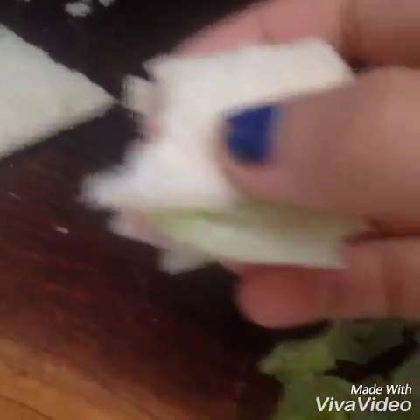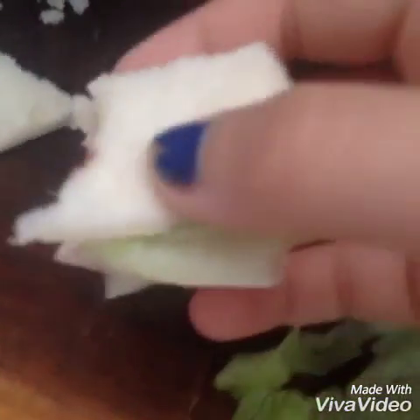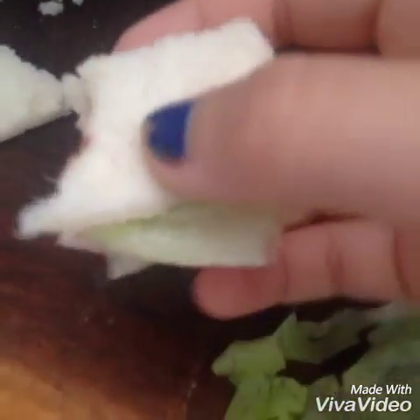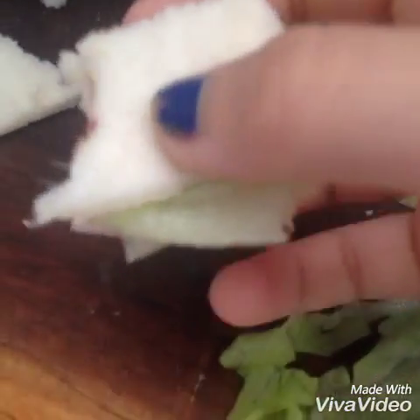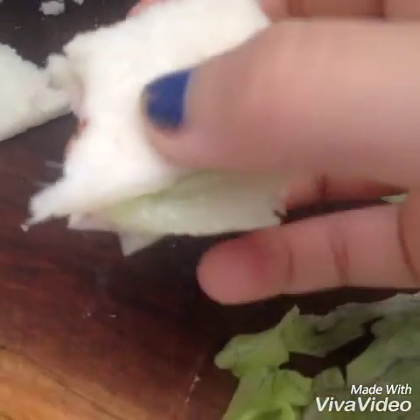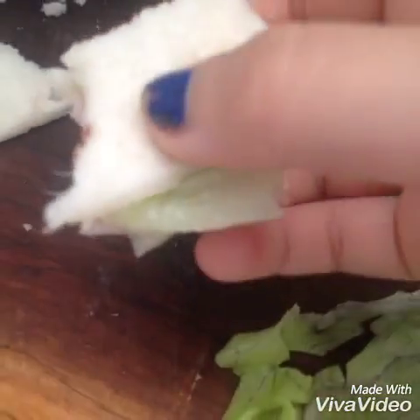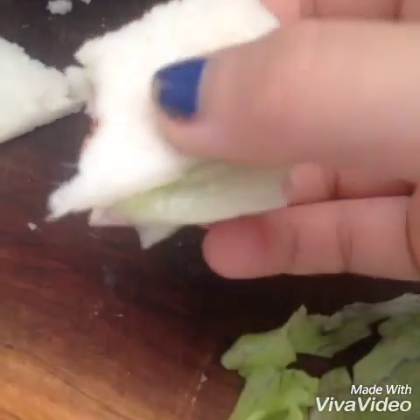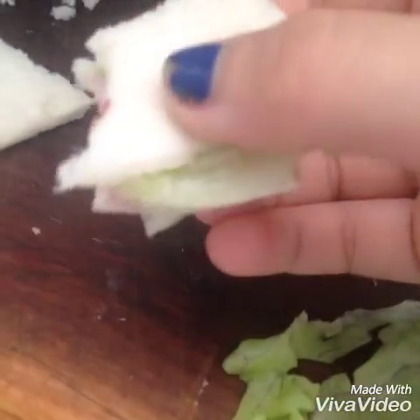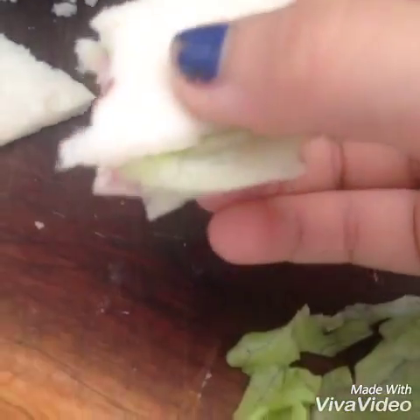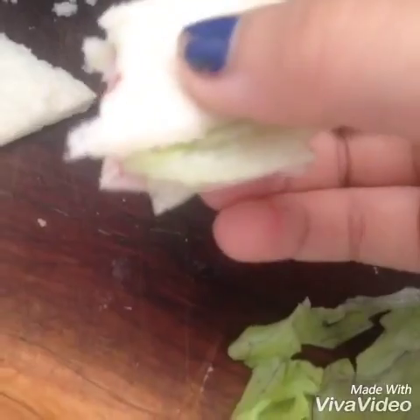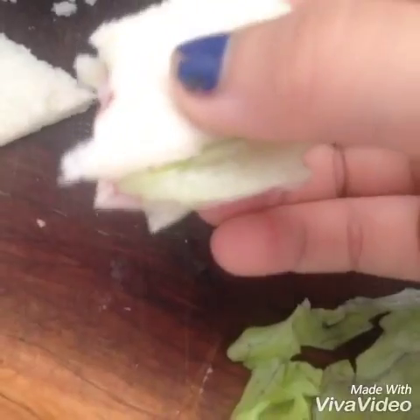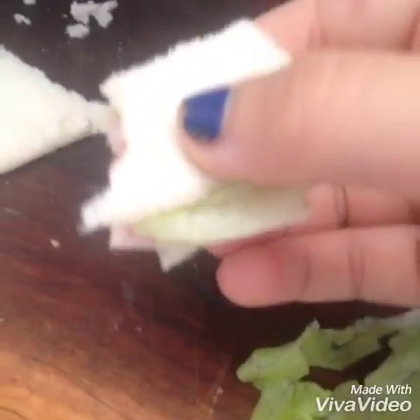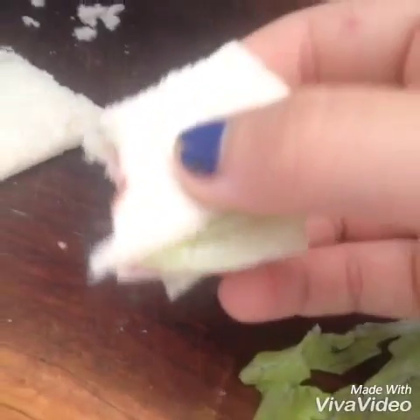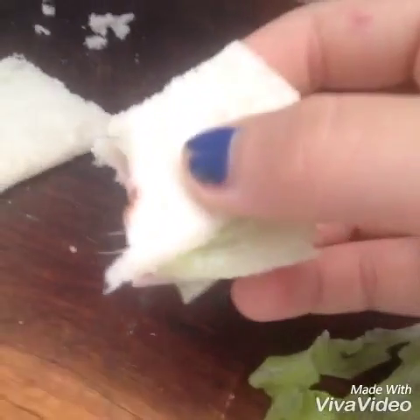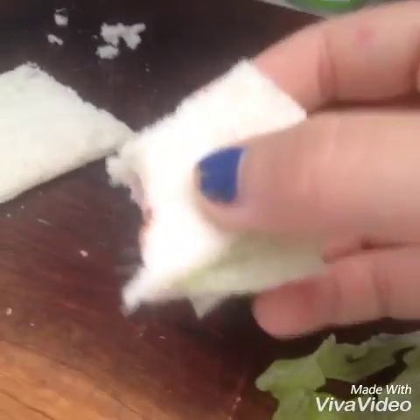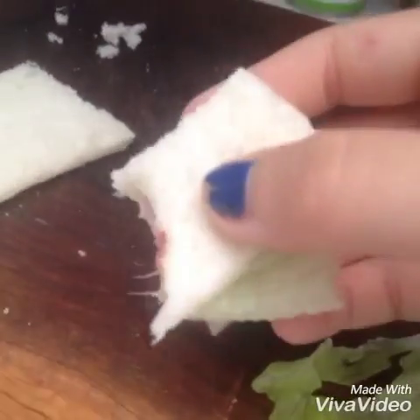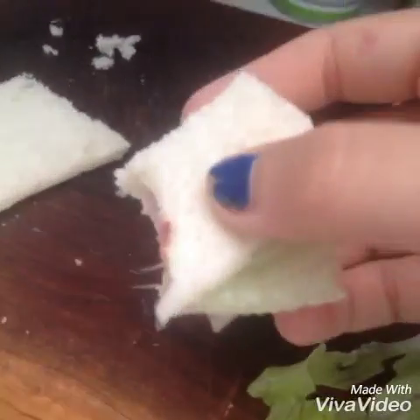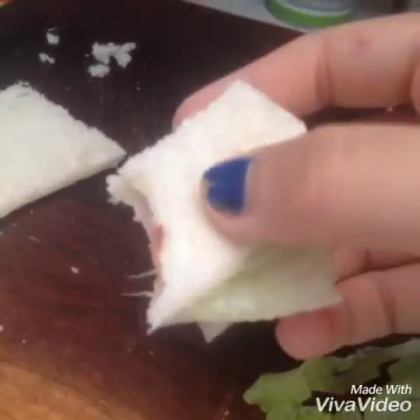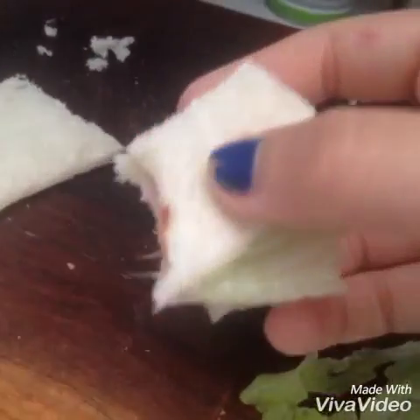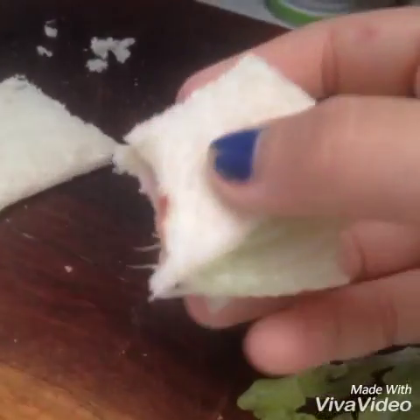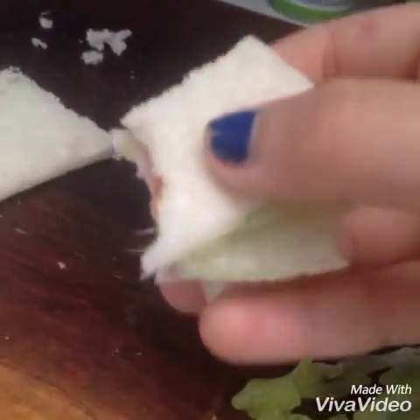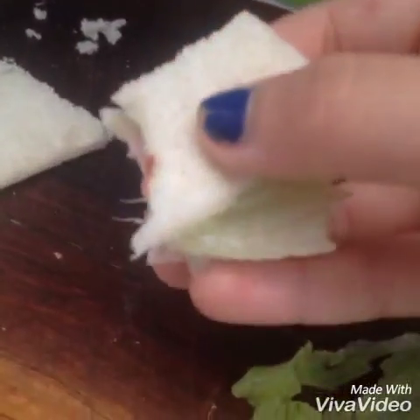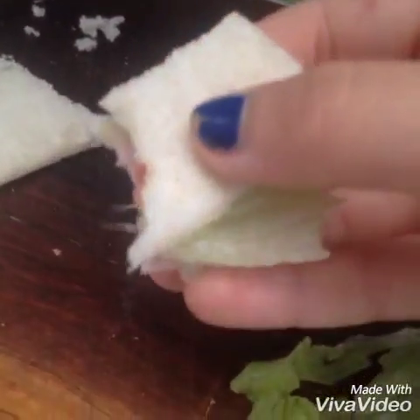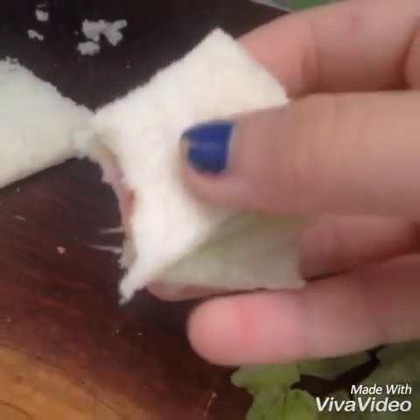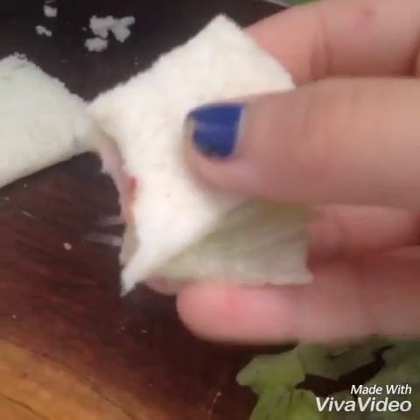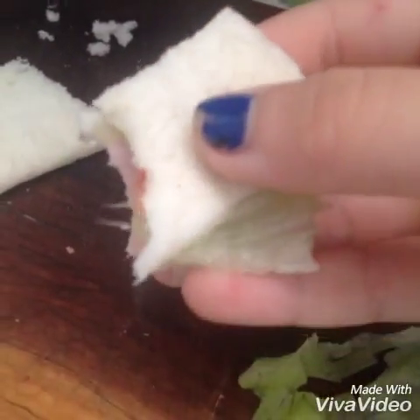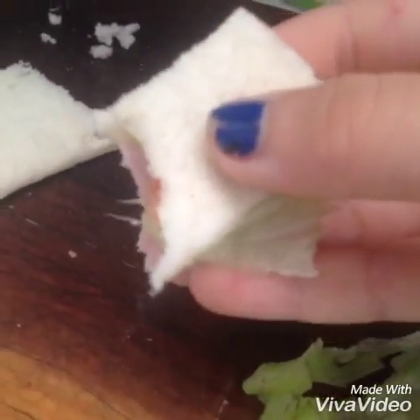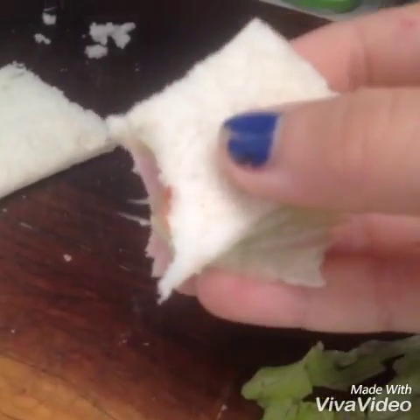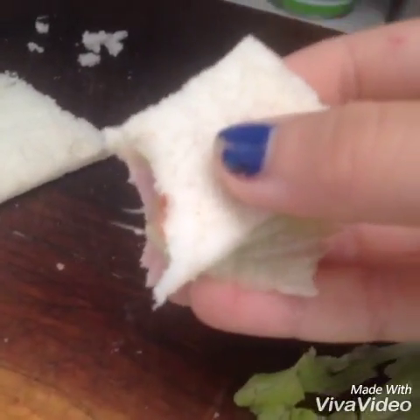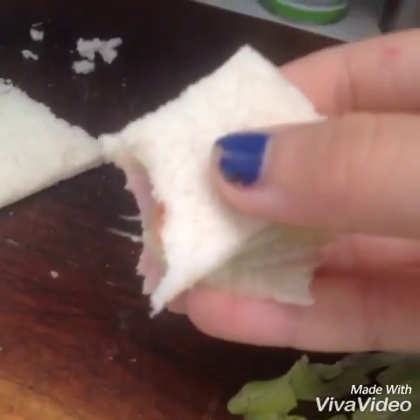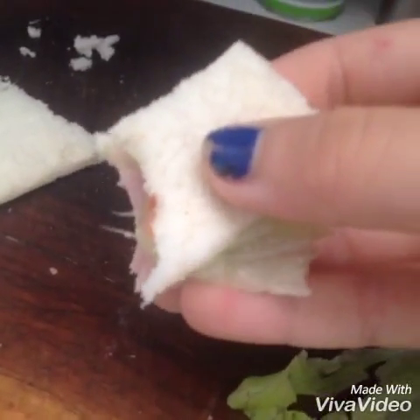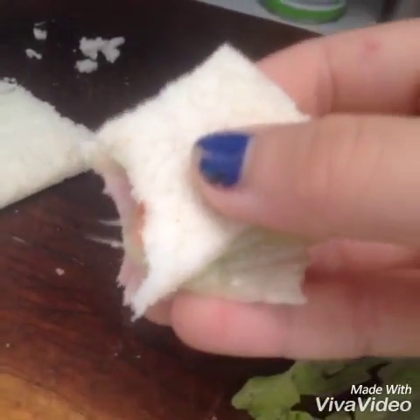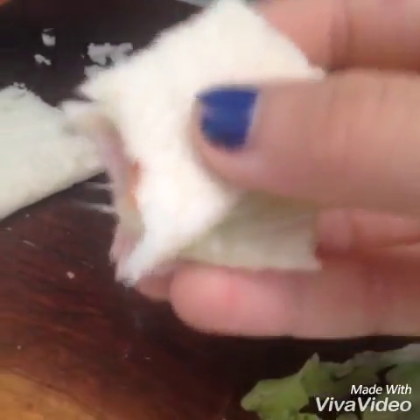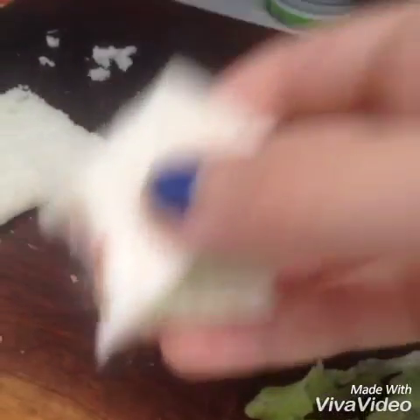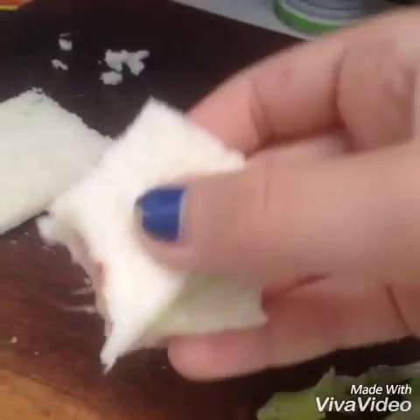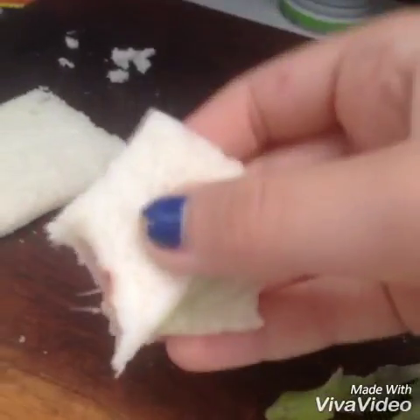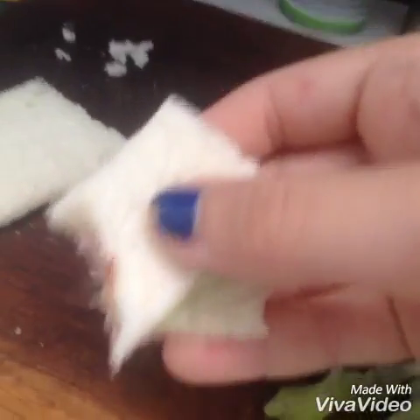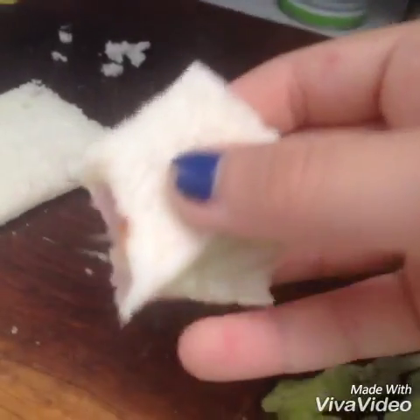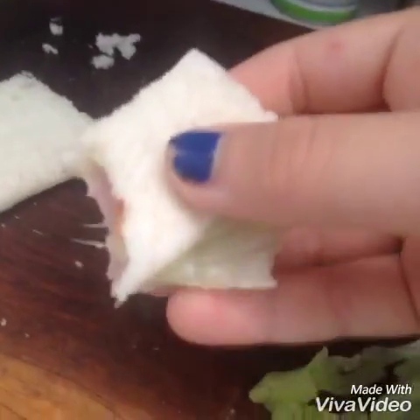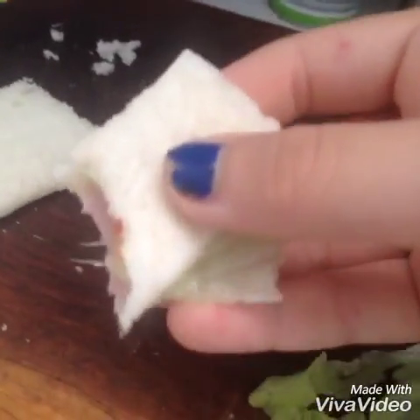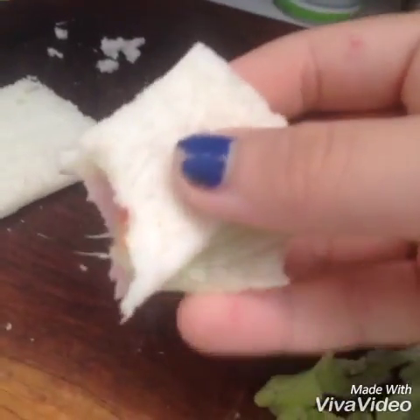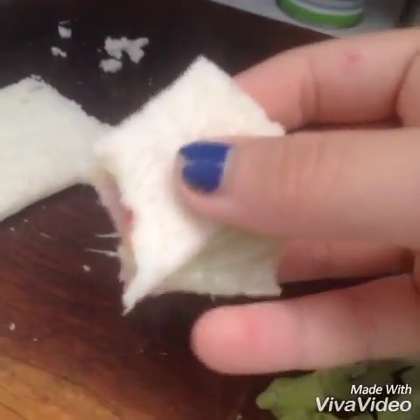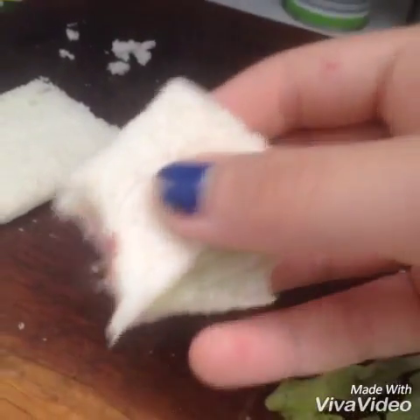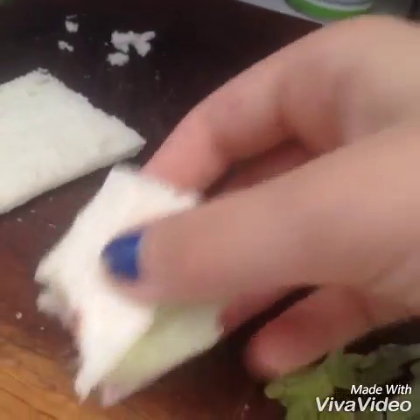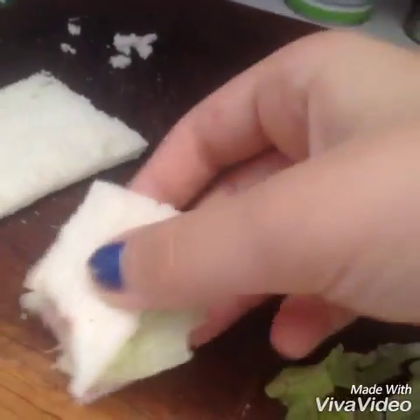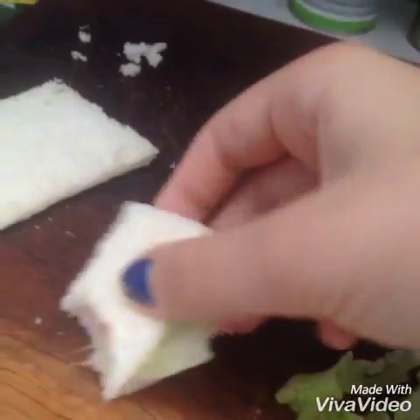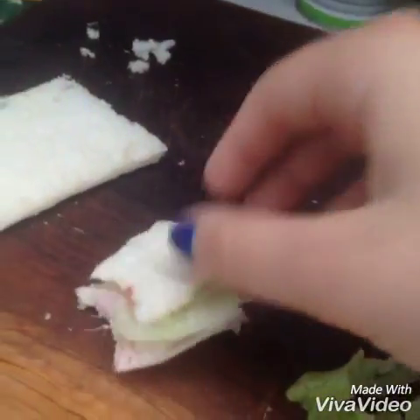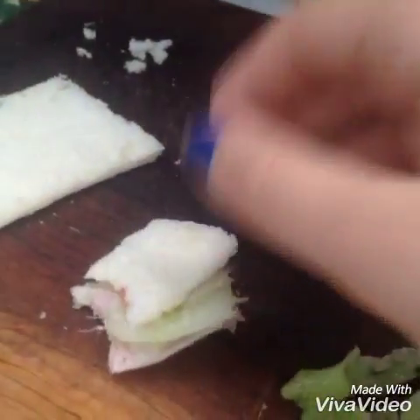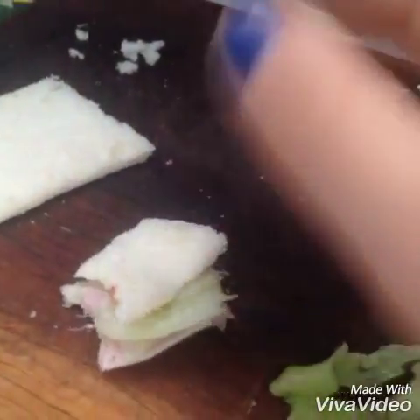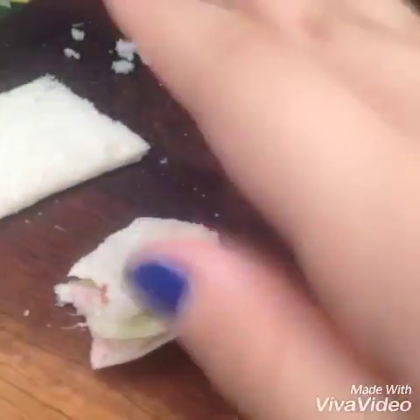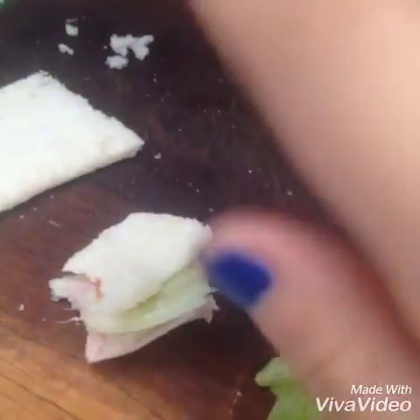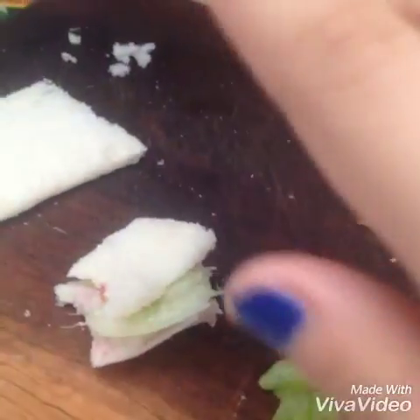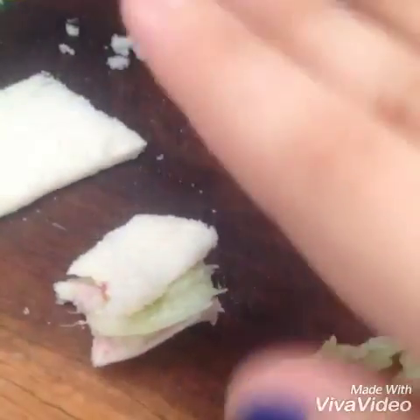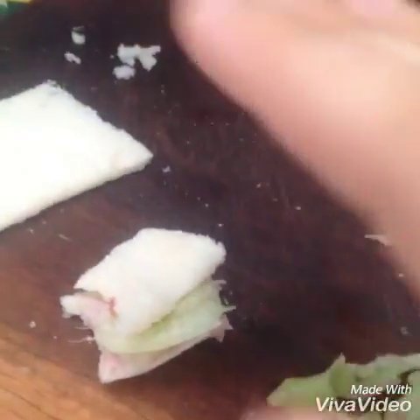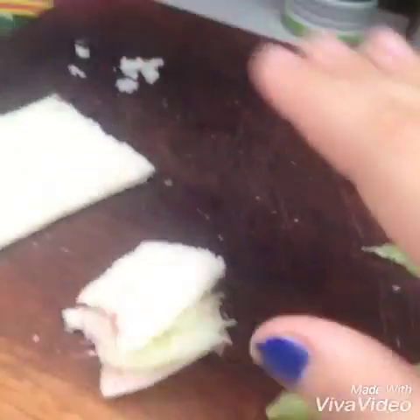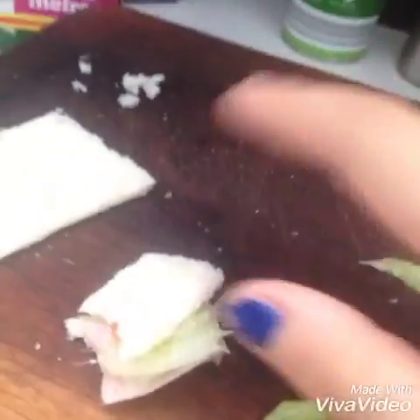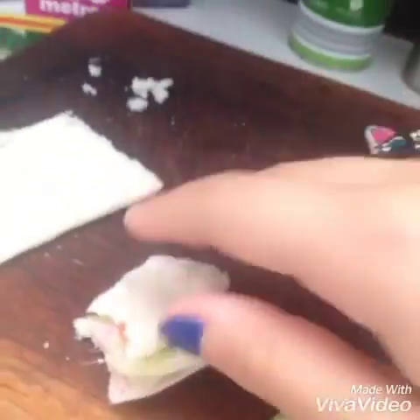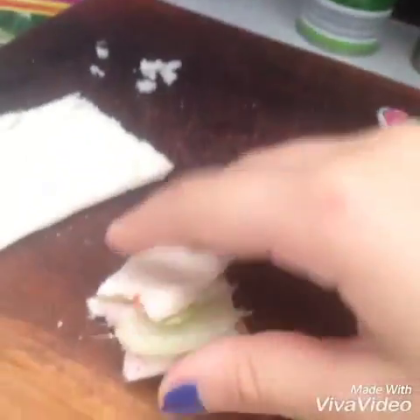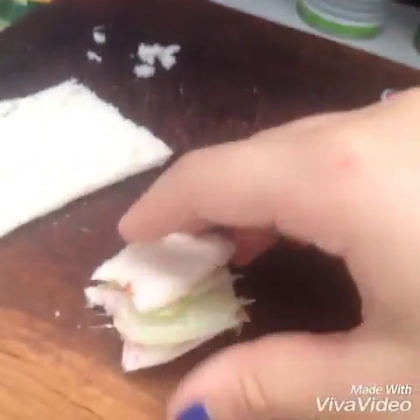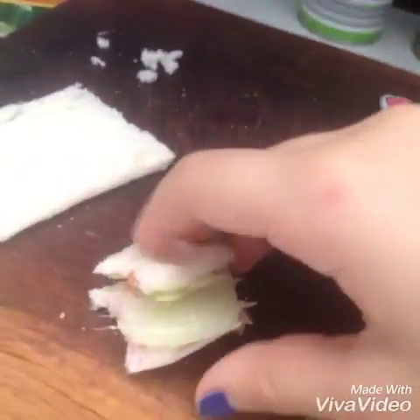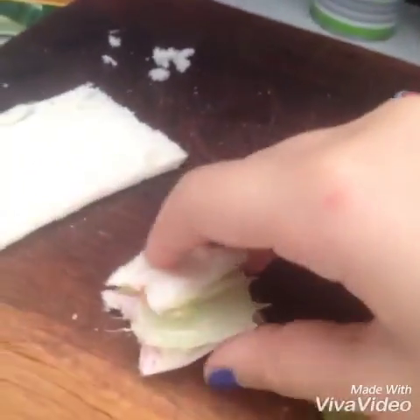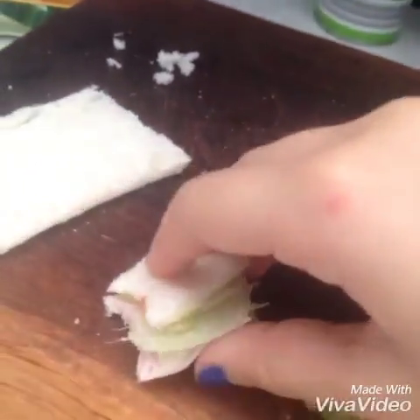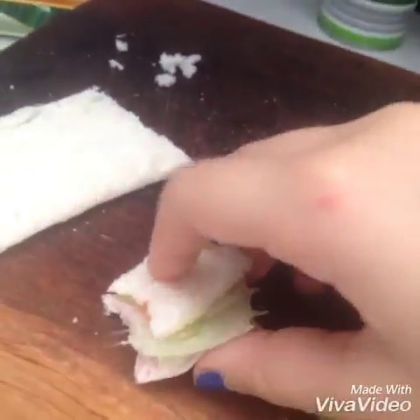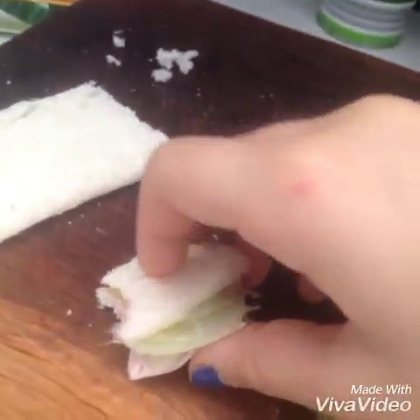Oh my god, this actually tastes really good! You guys should totally make this.